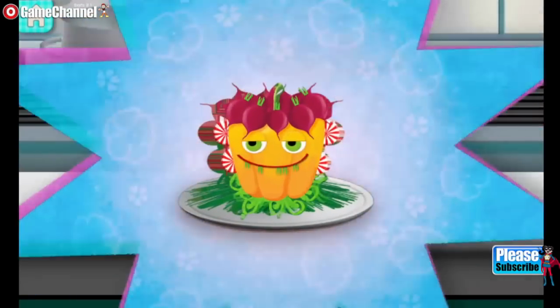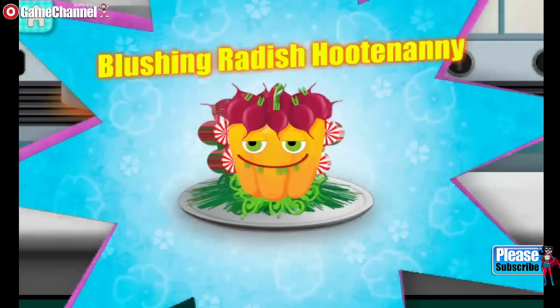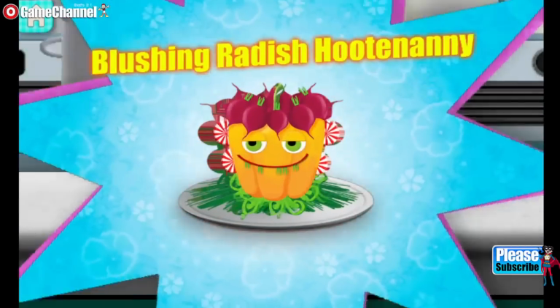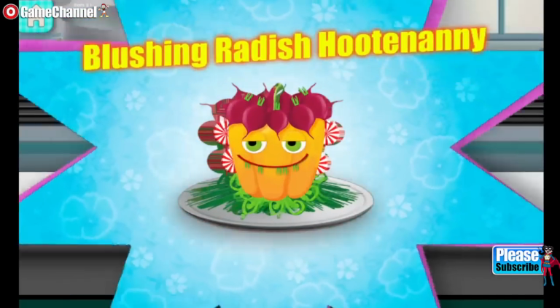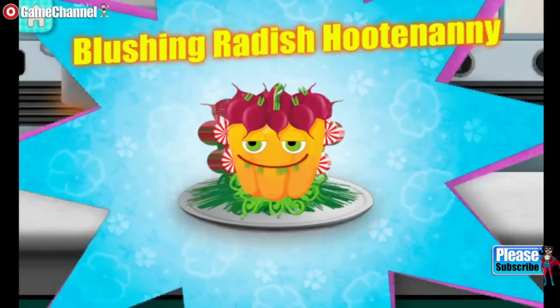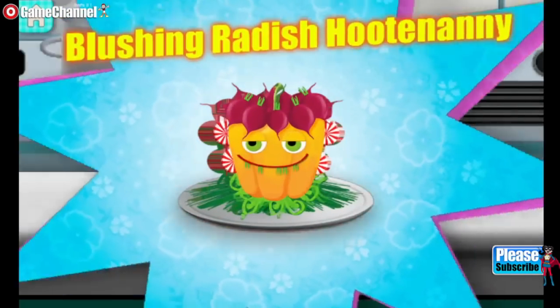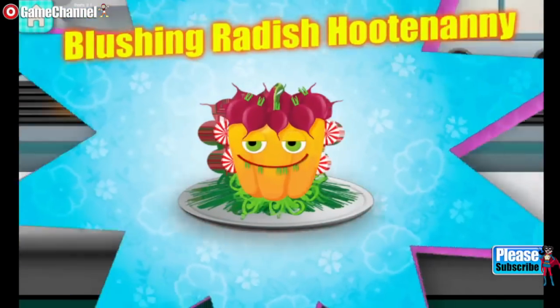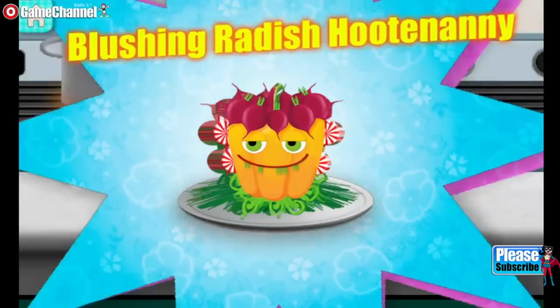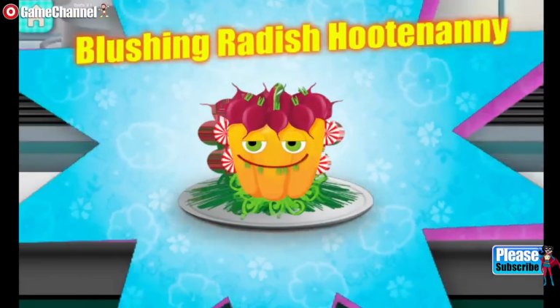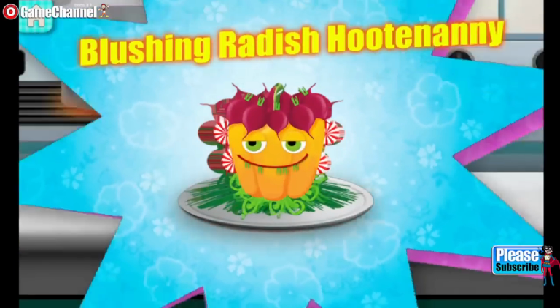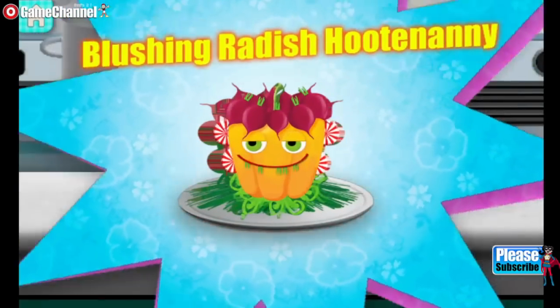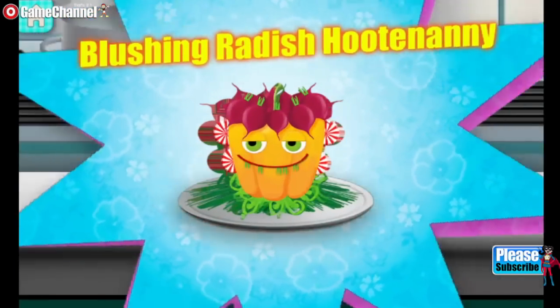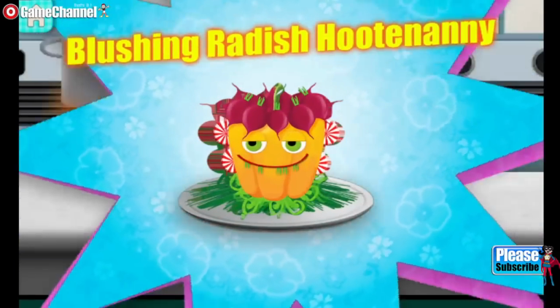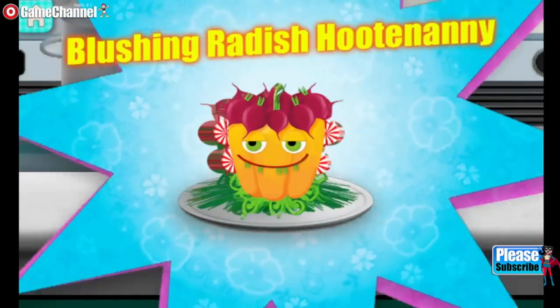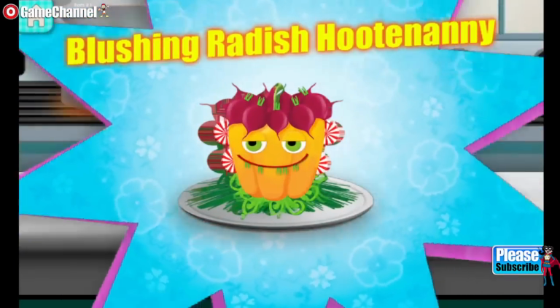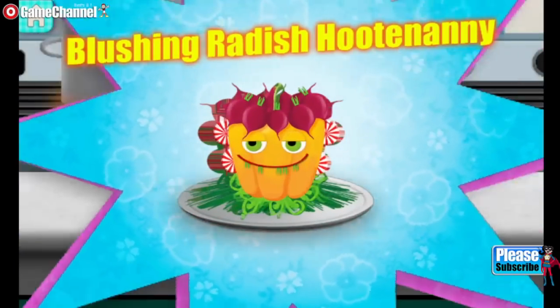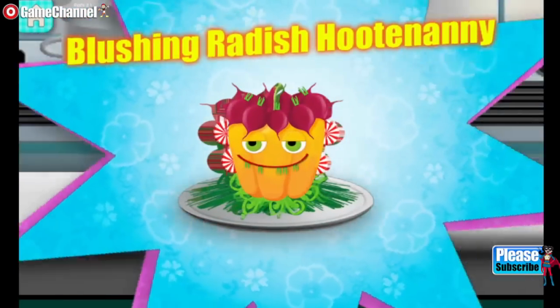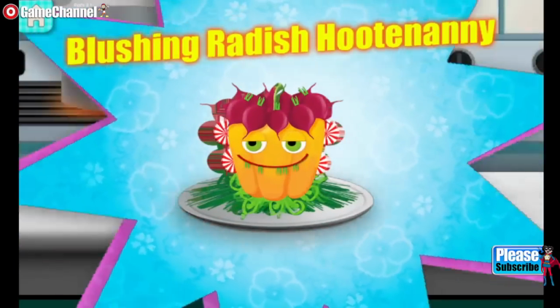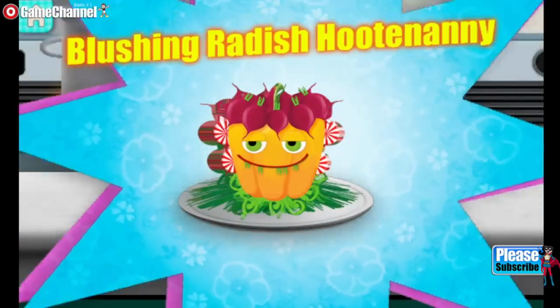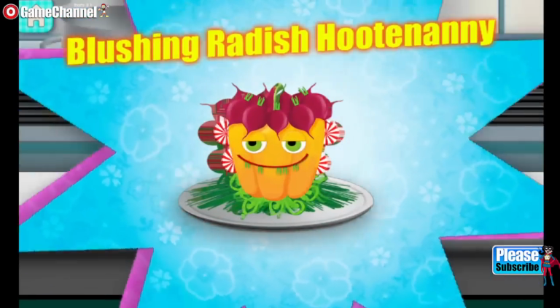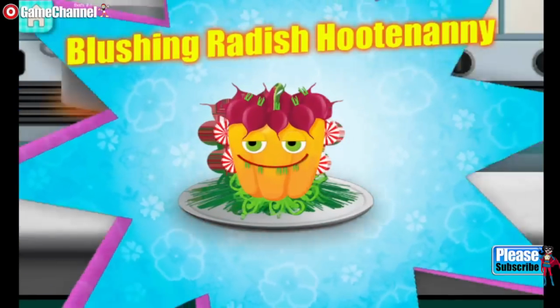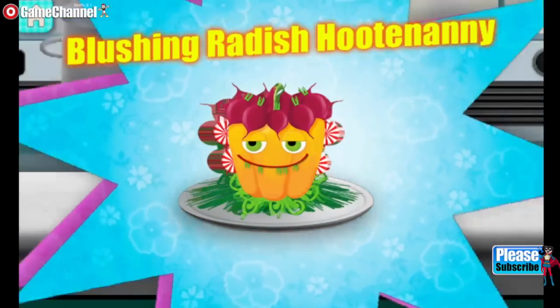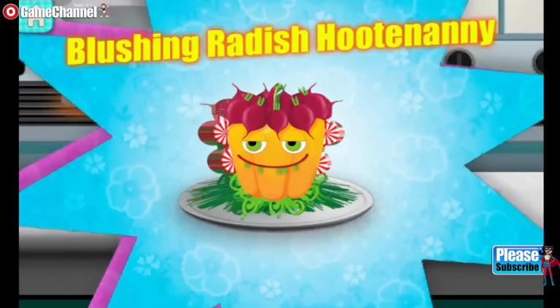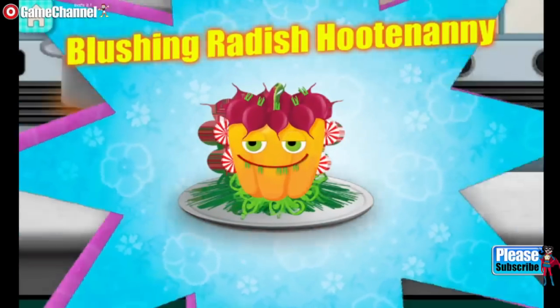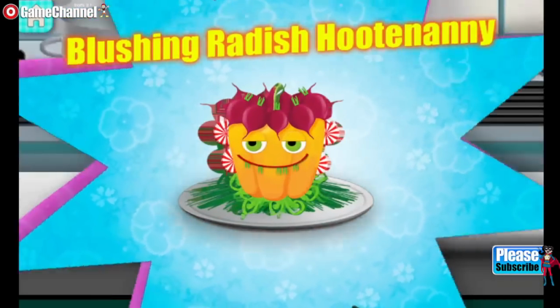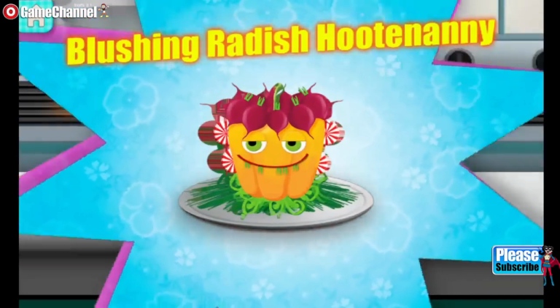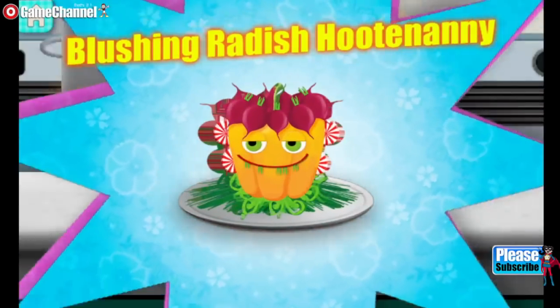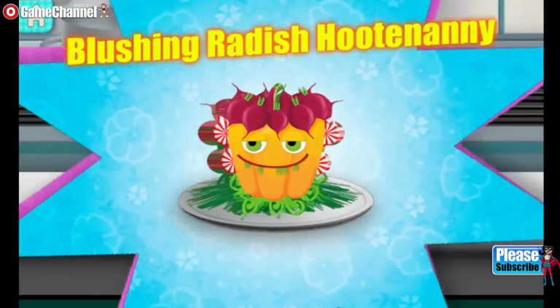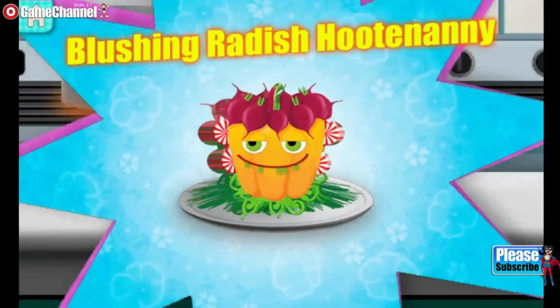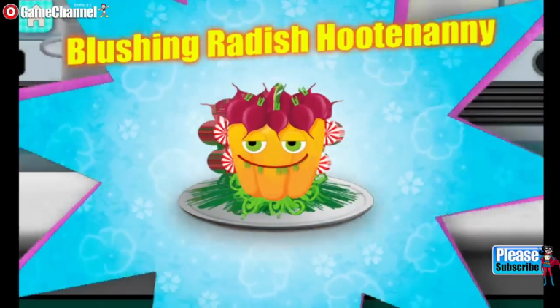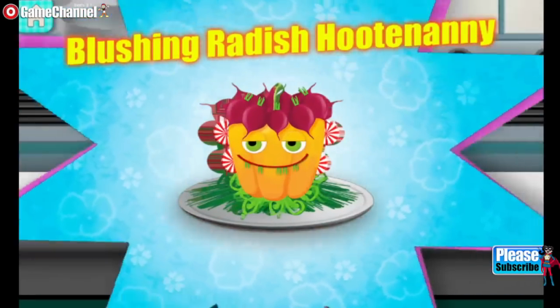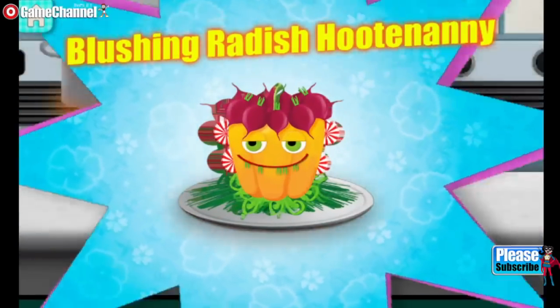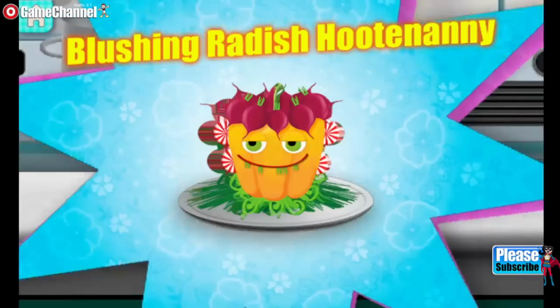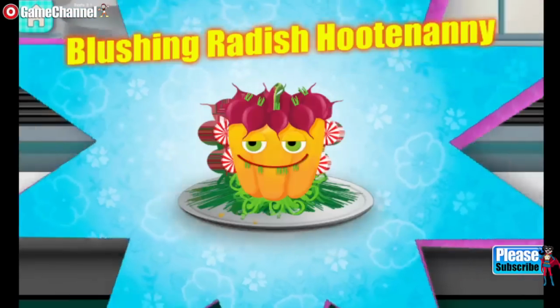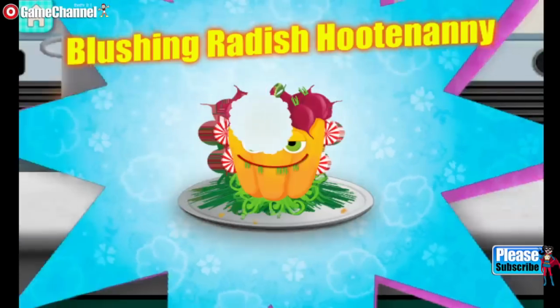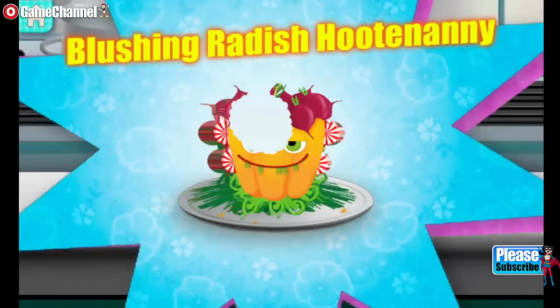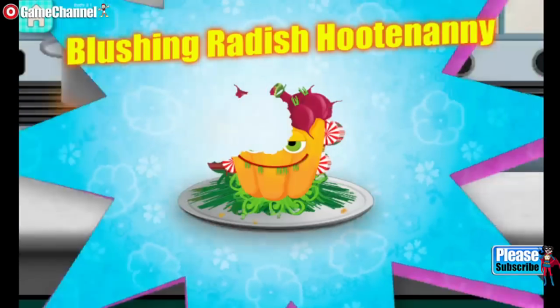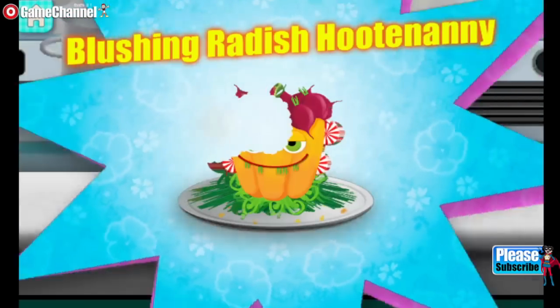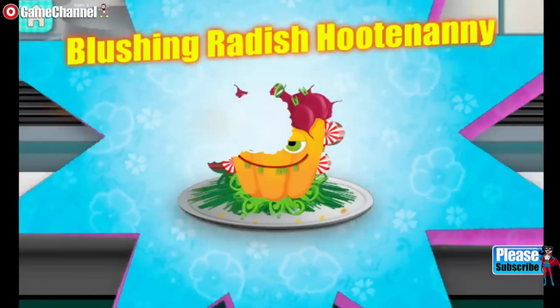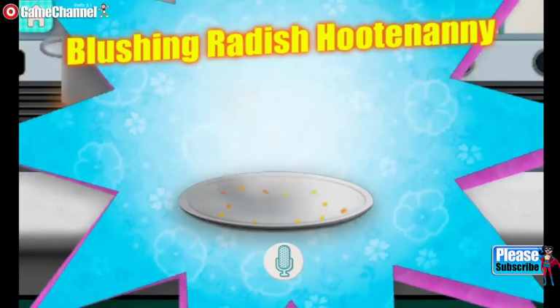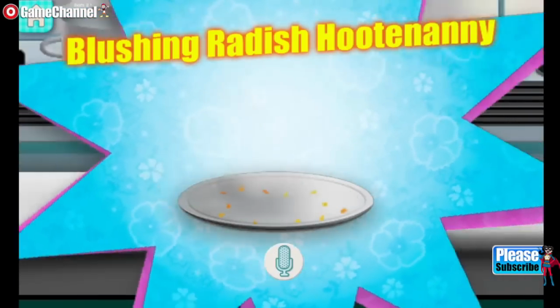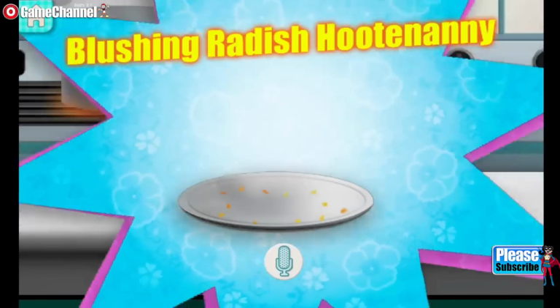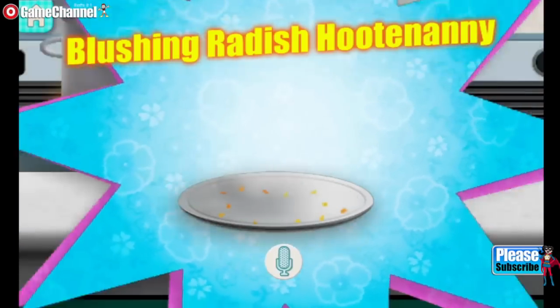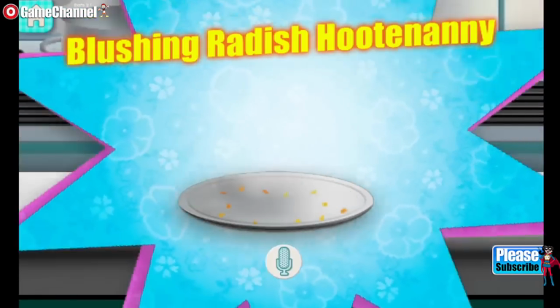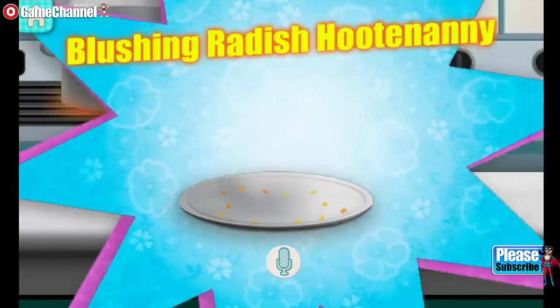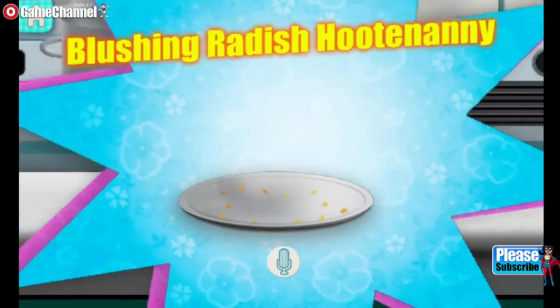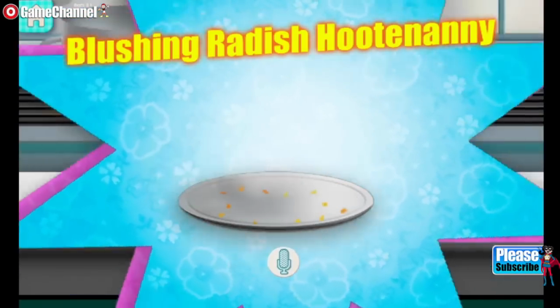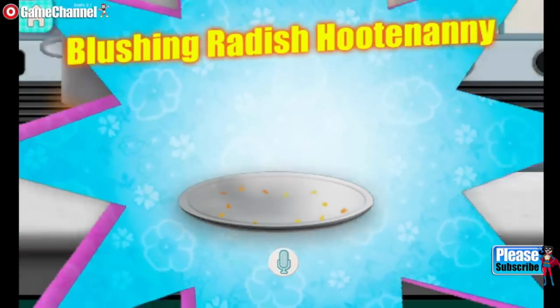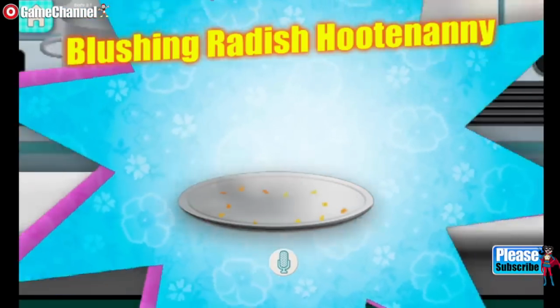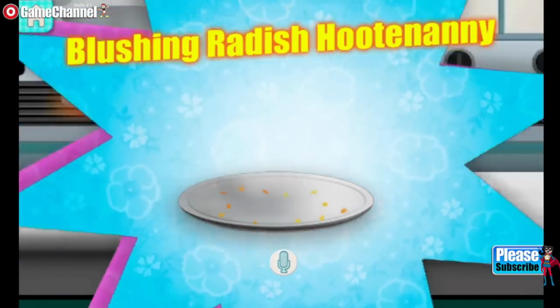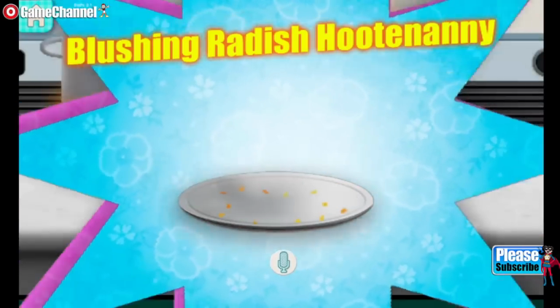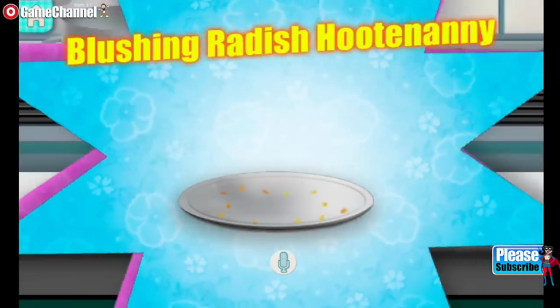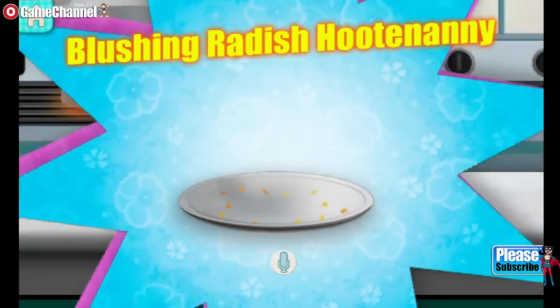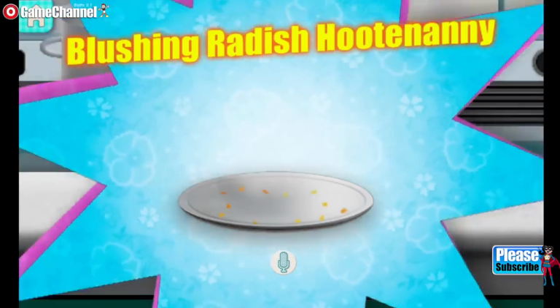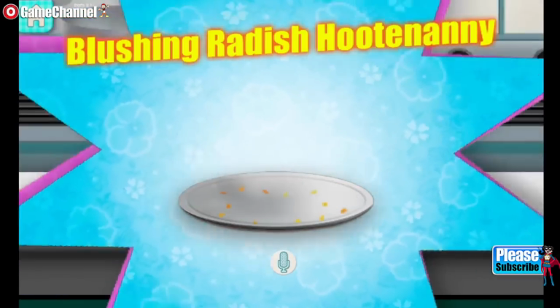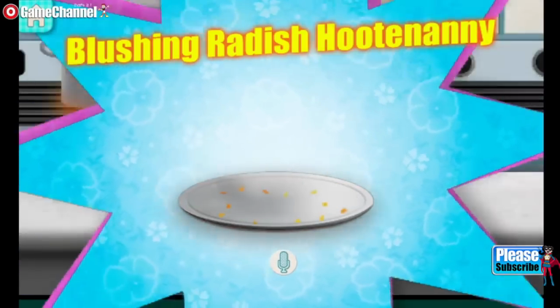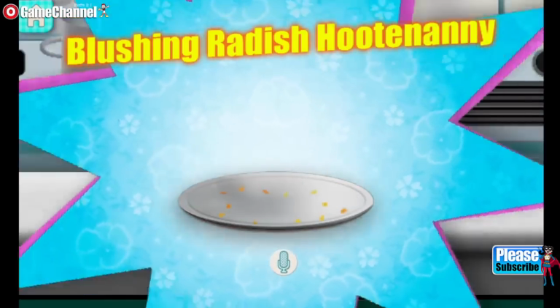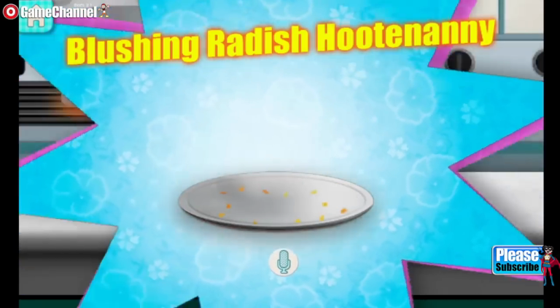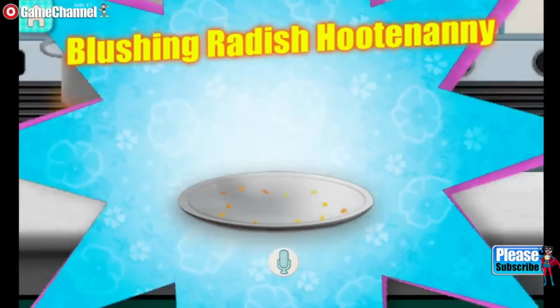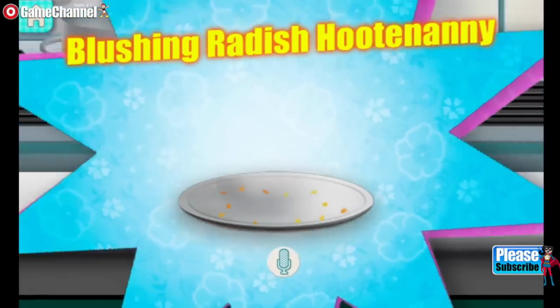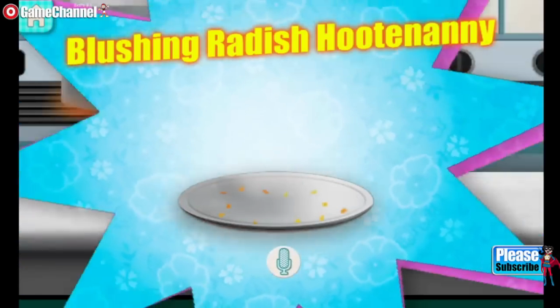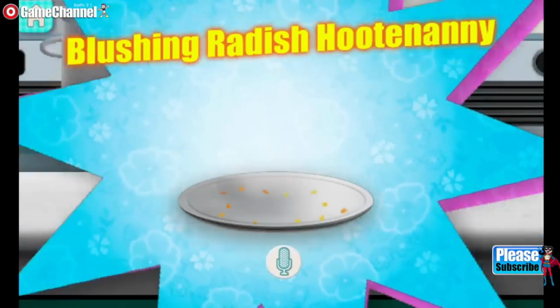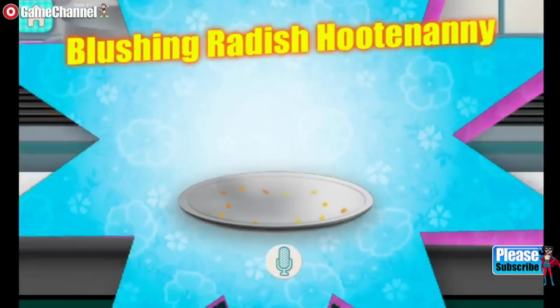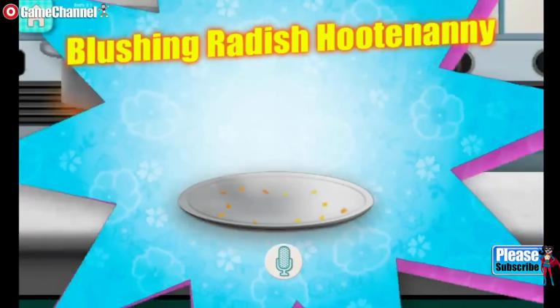Blushing Radish Hutadani! Anjo! Was it yummy? Sweet, sour, spicy!